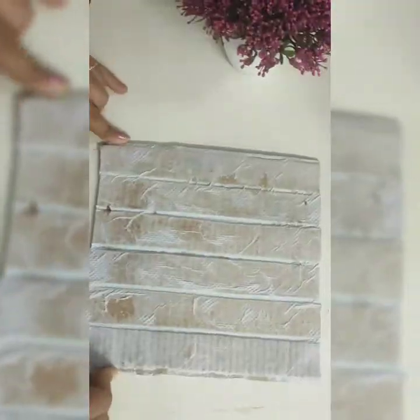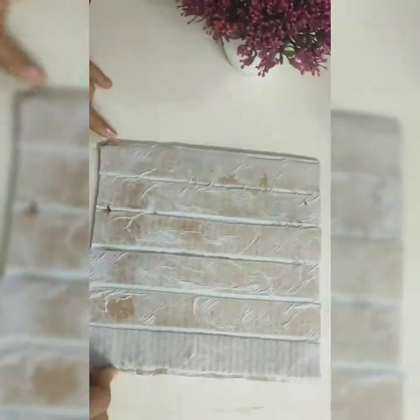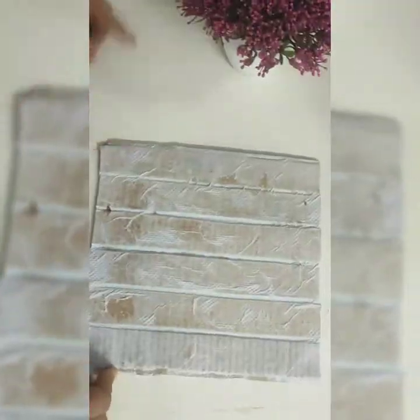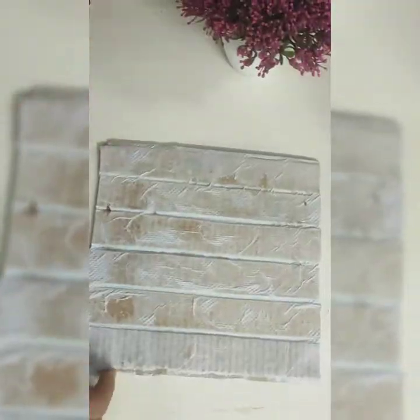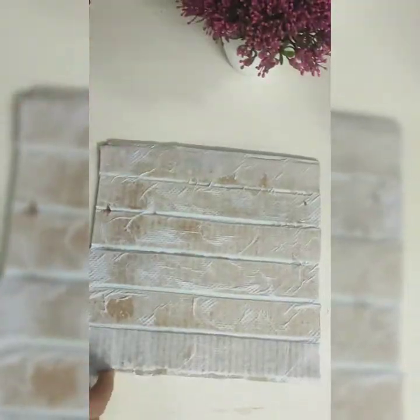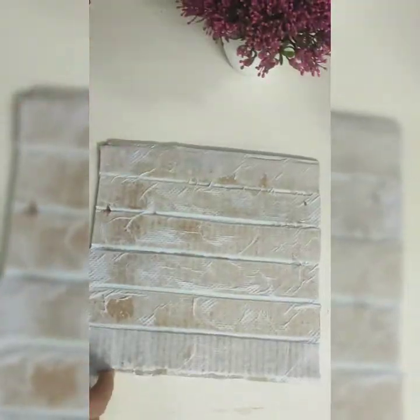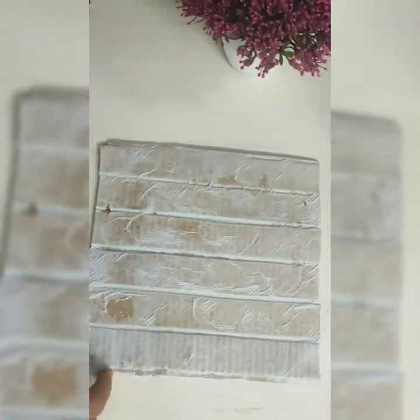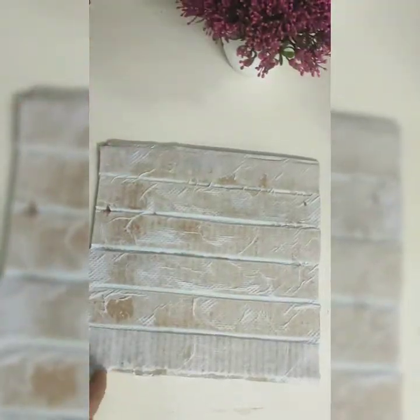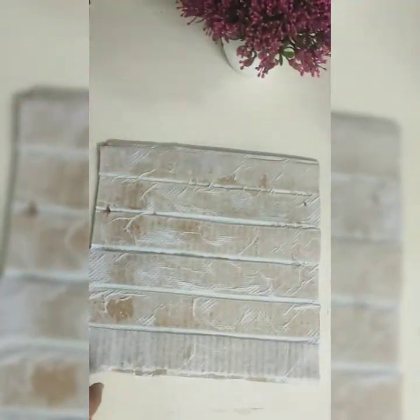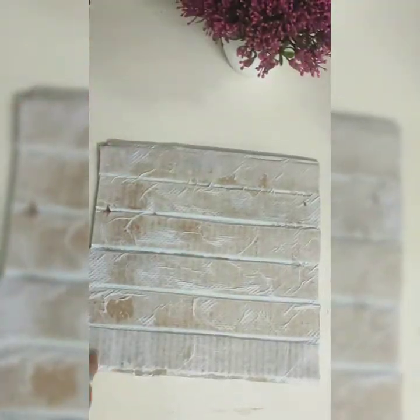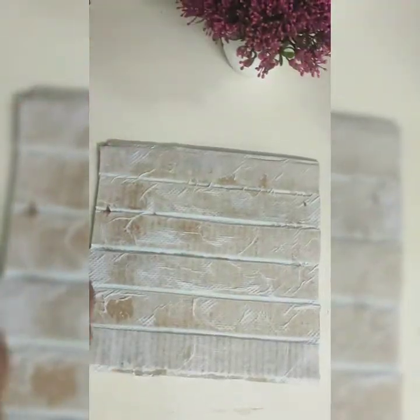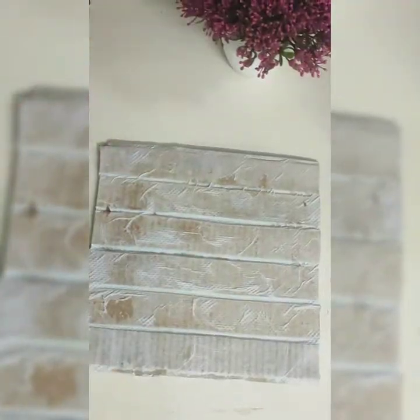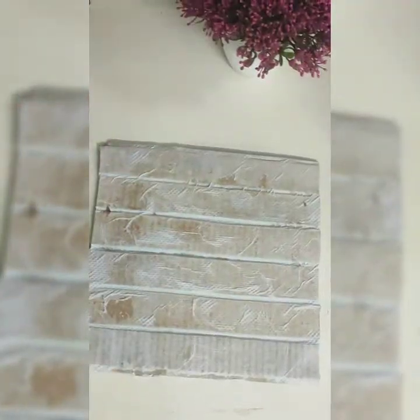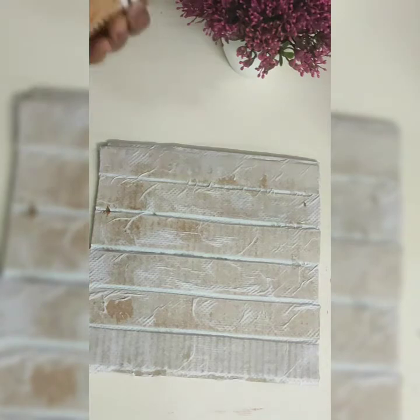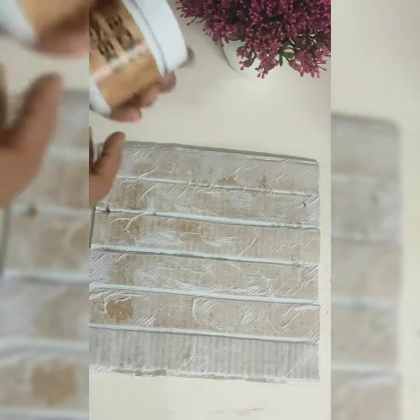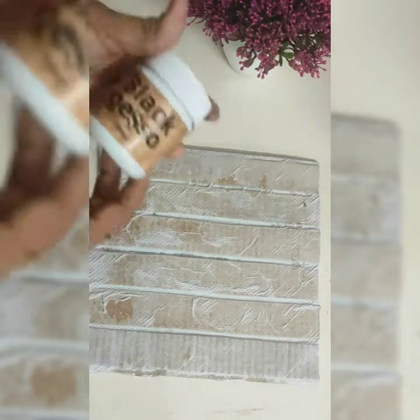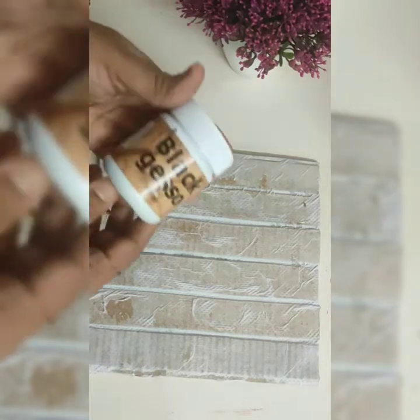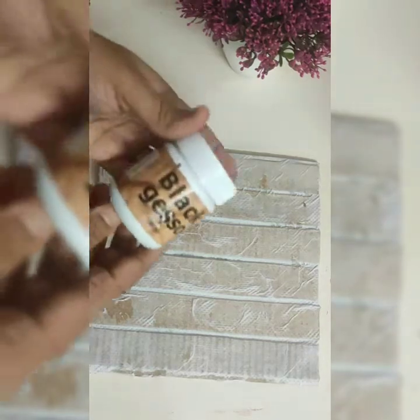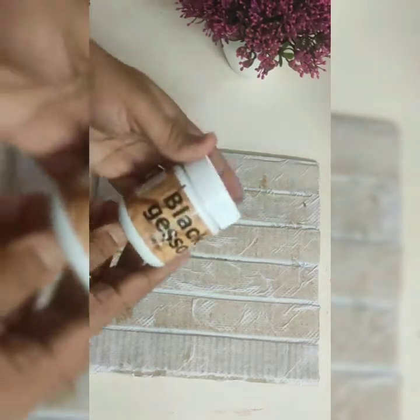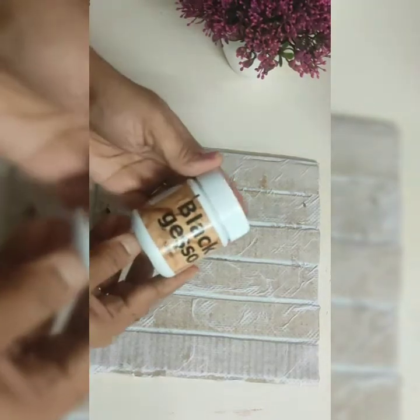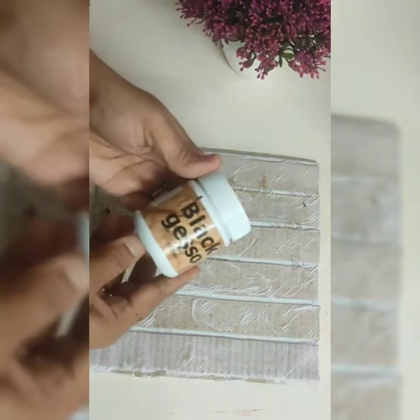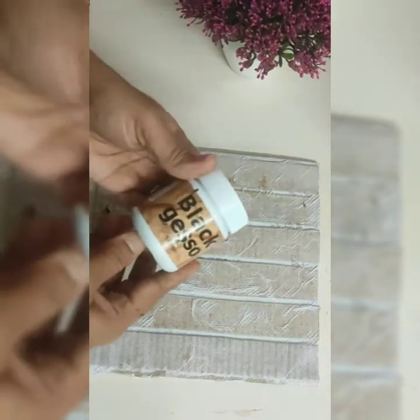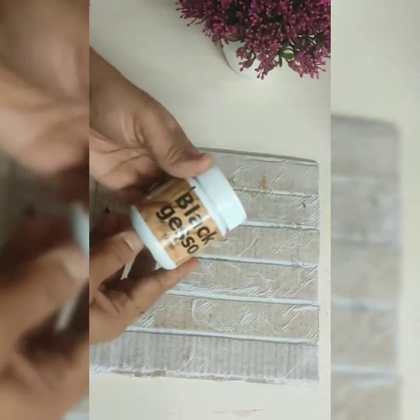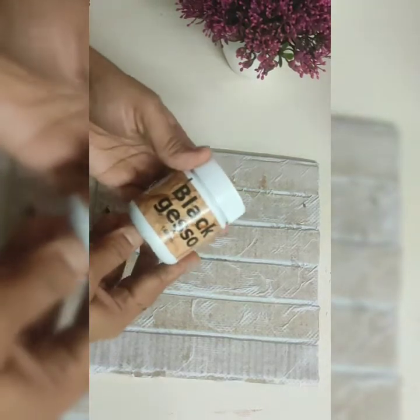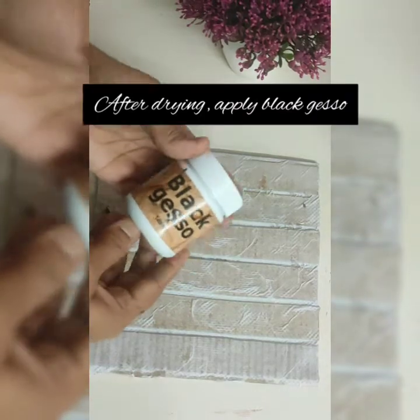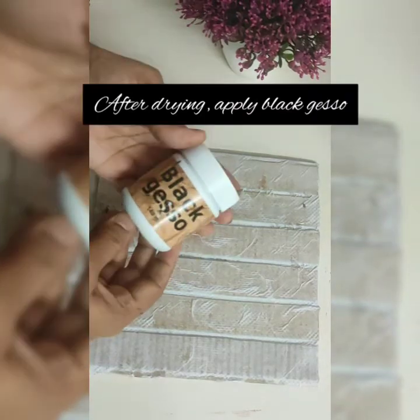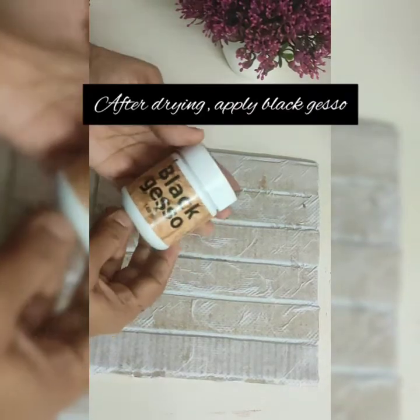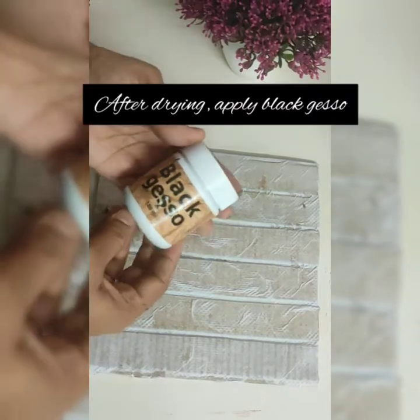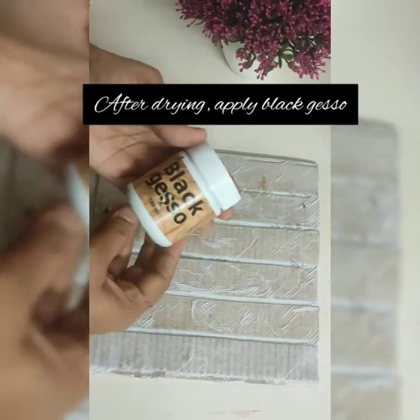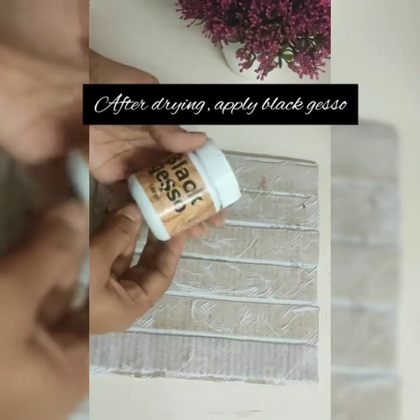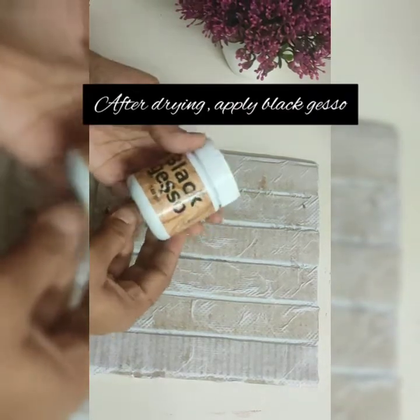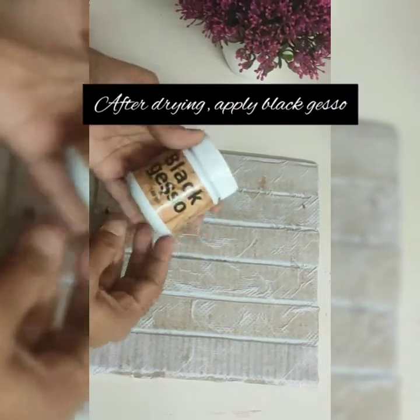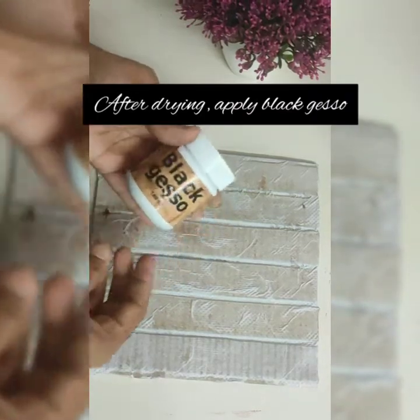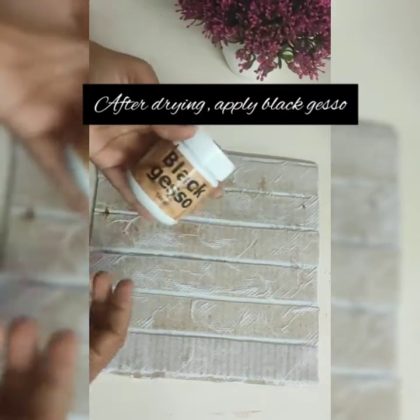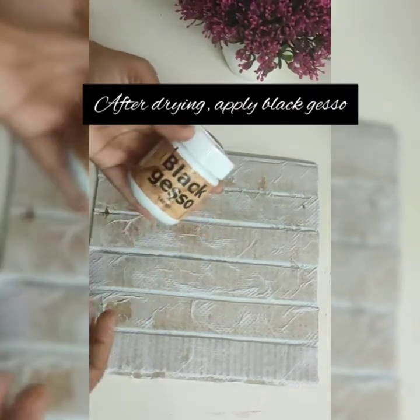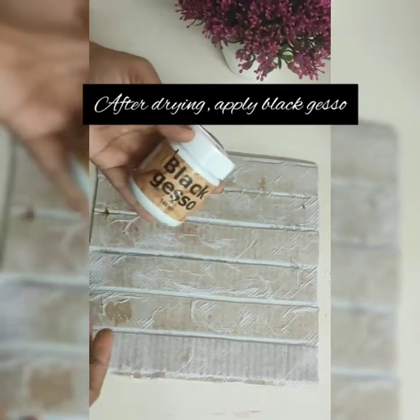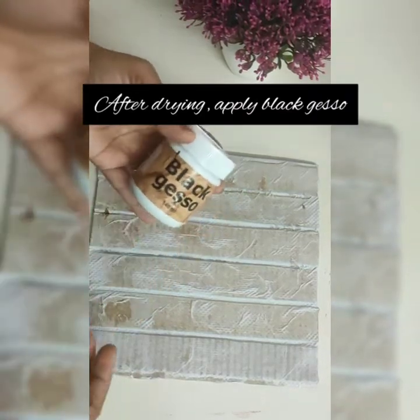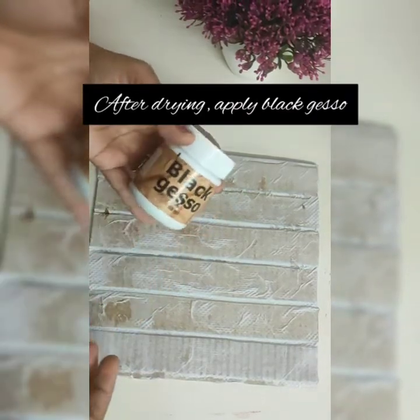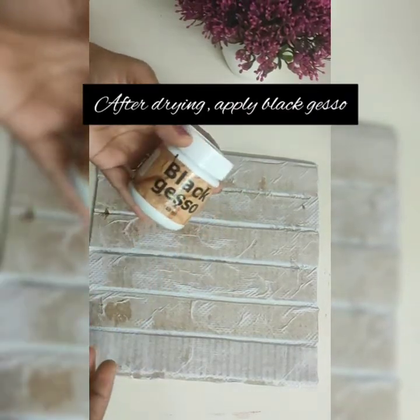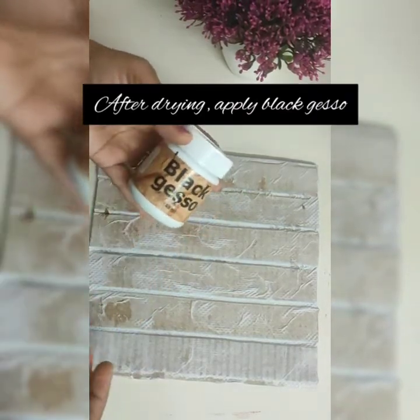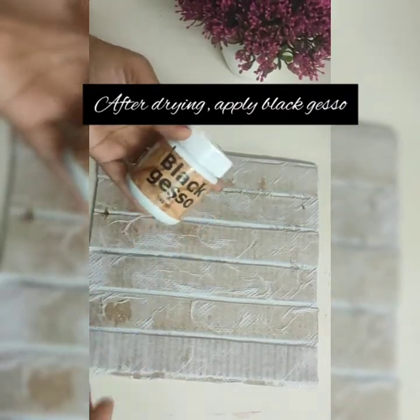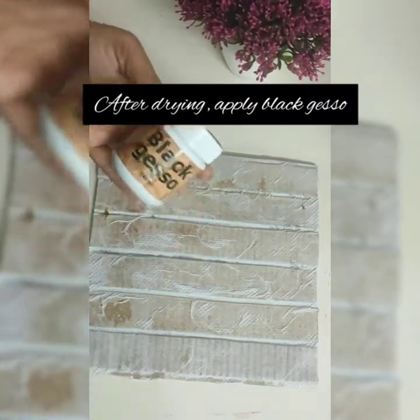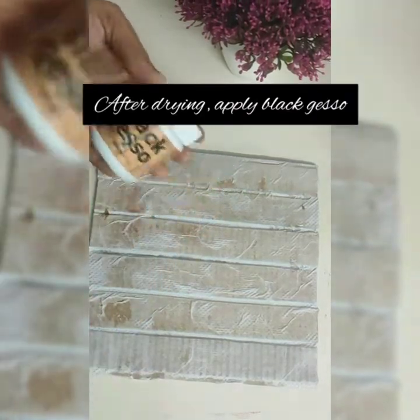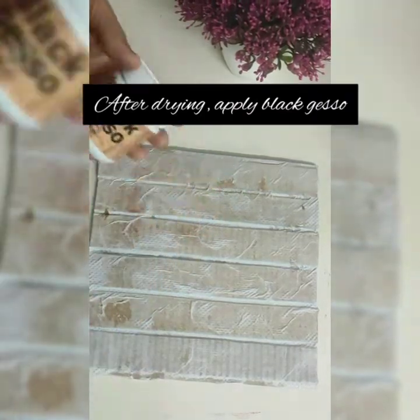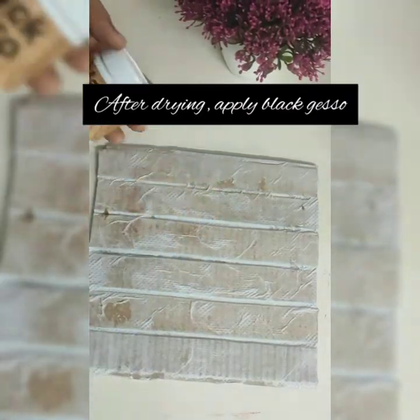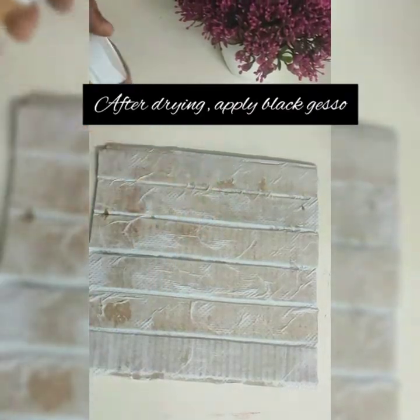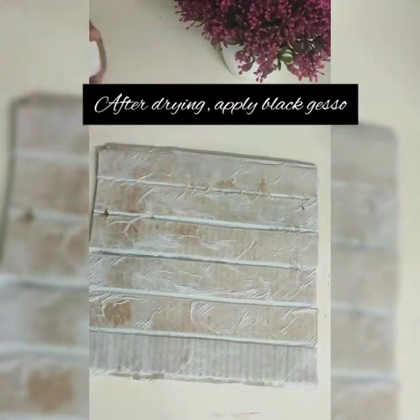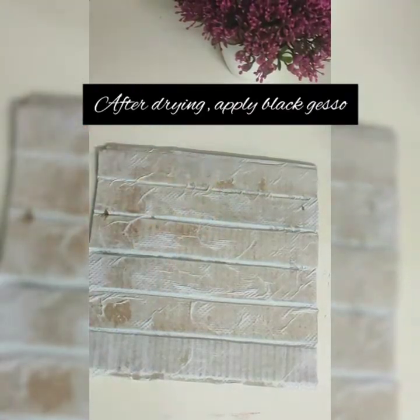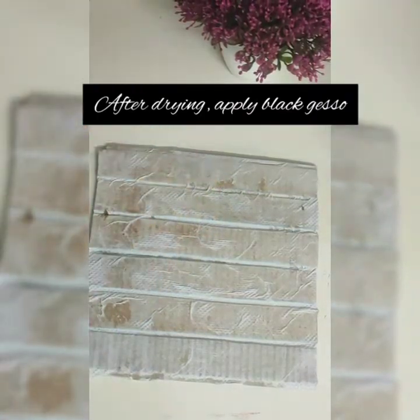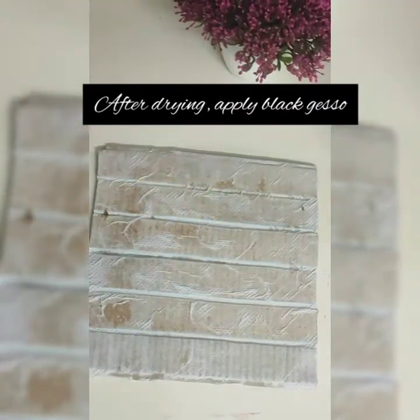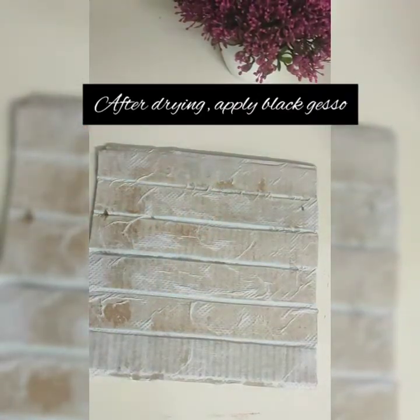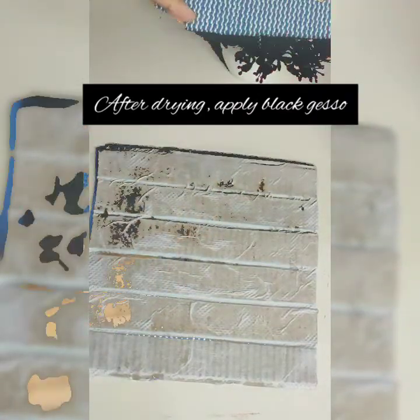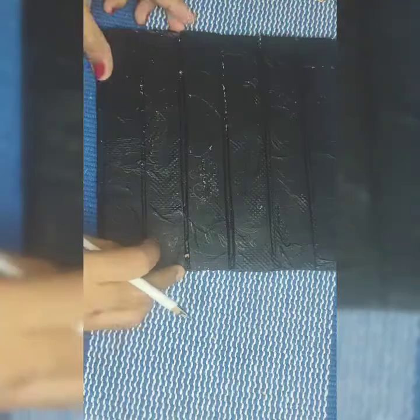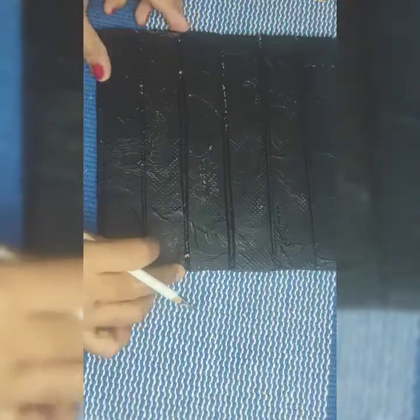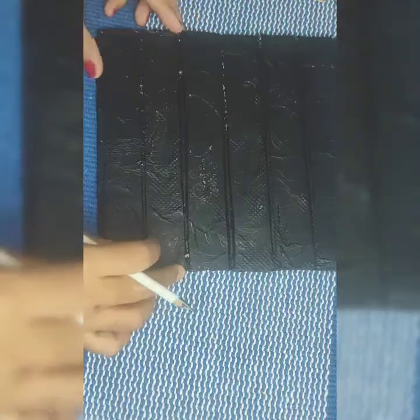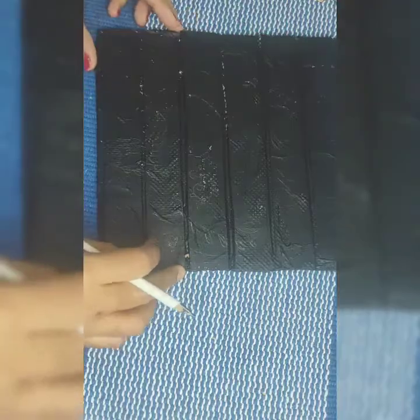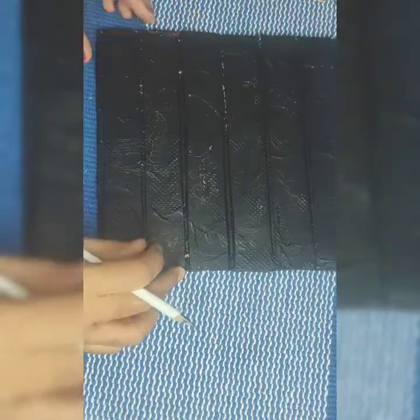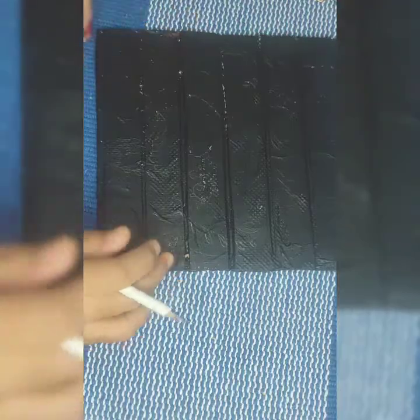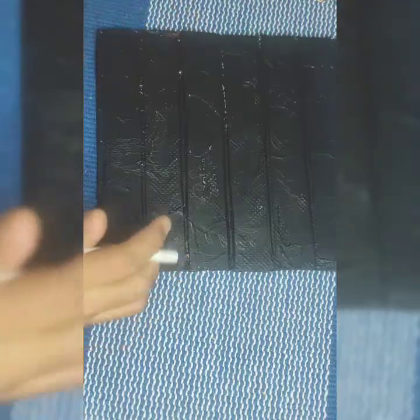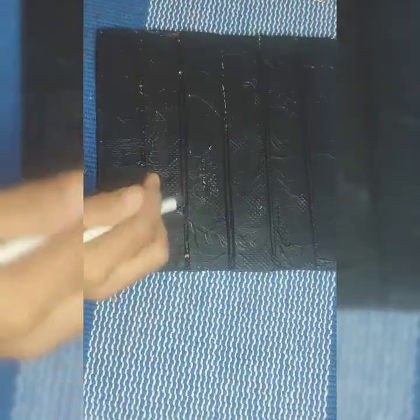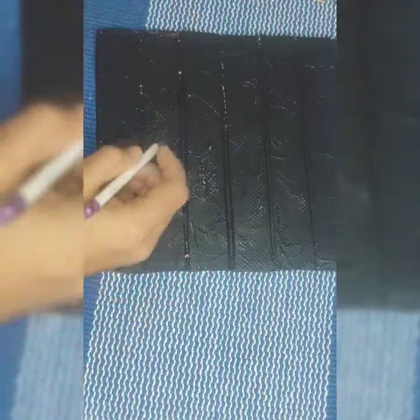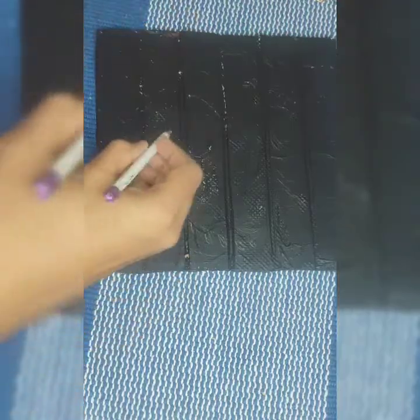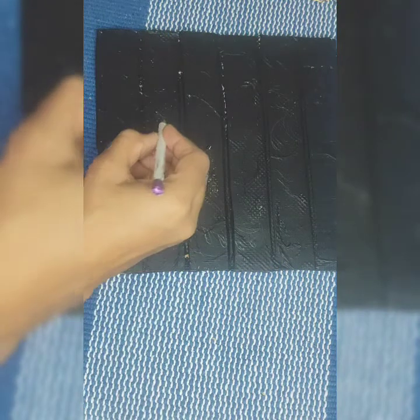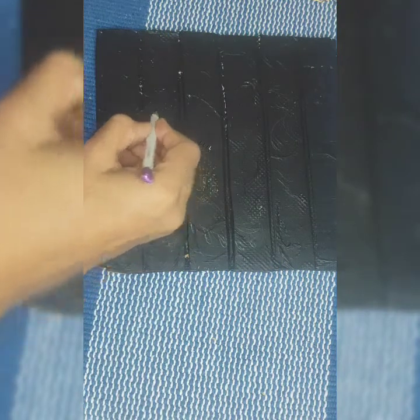After it got fully dried, I have applied black gesso on it. You can also use acrylic color if you want.